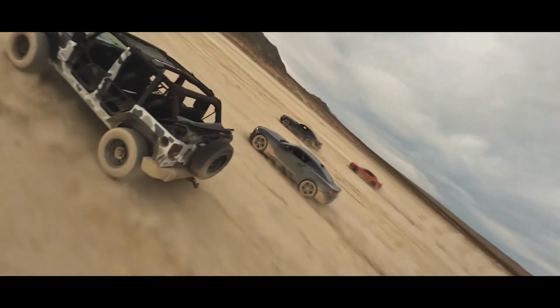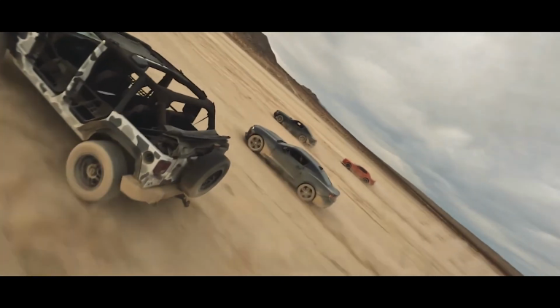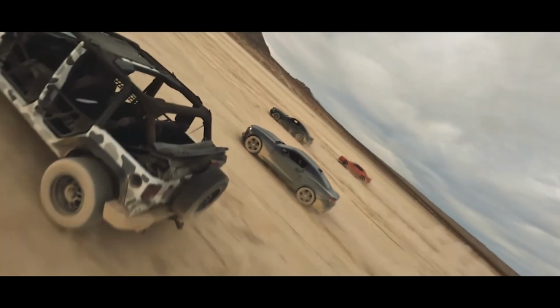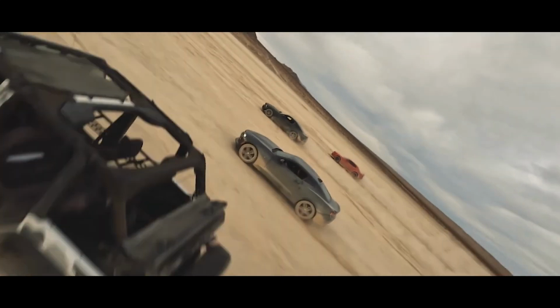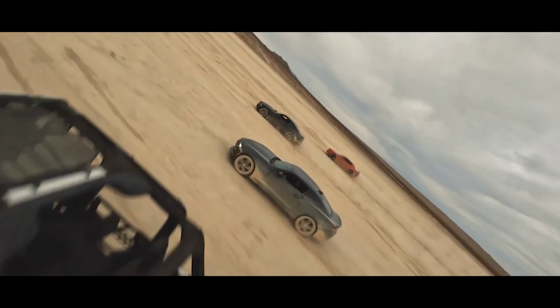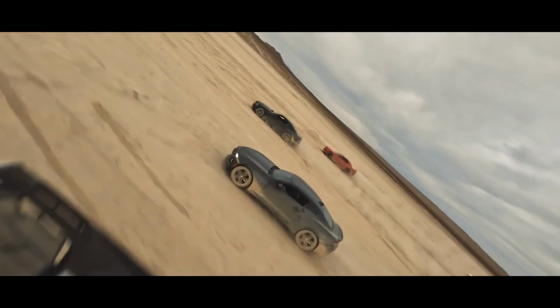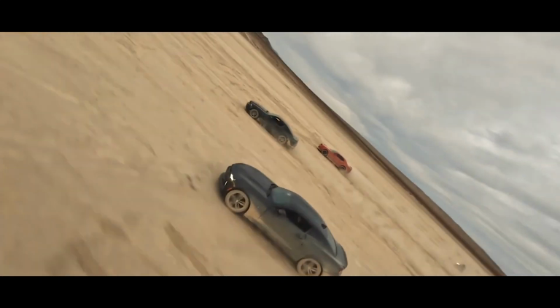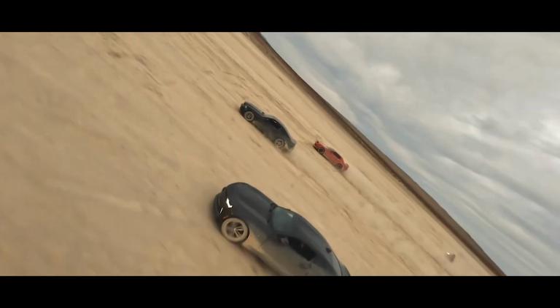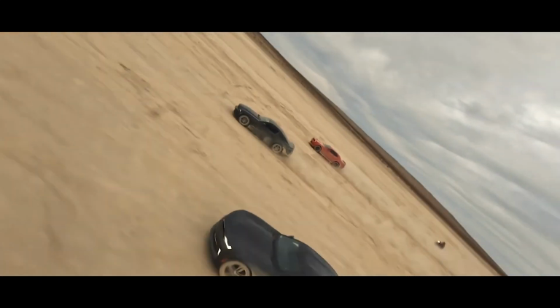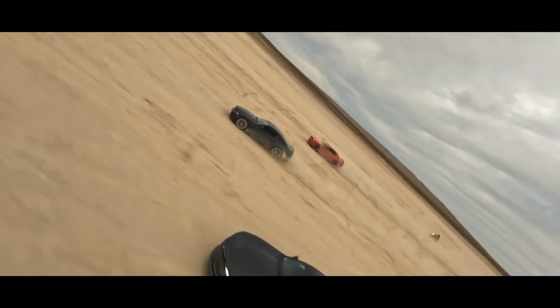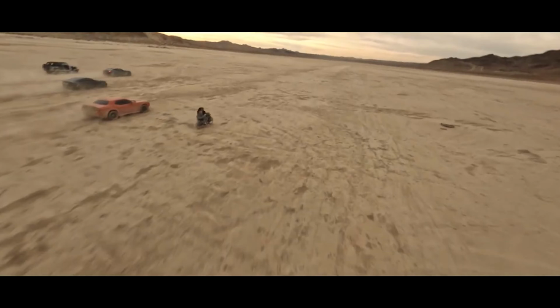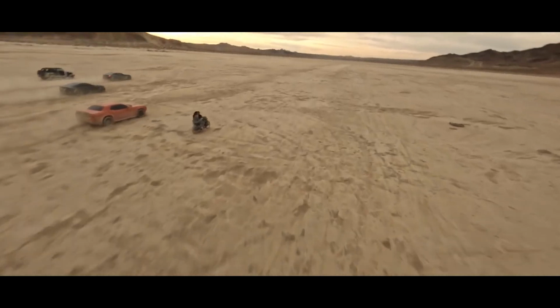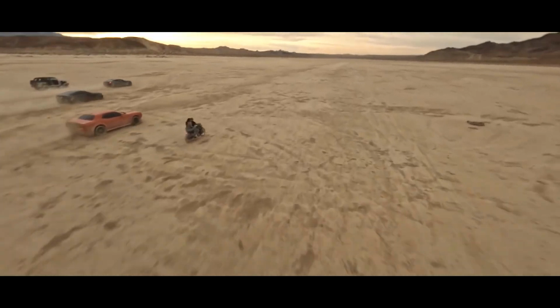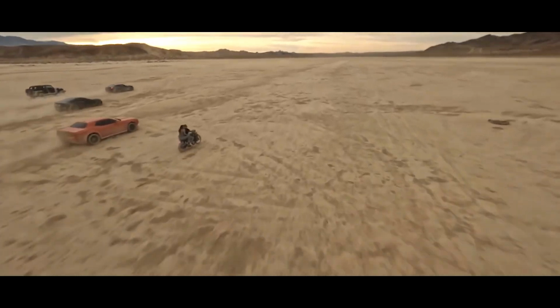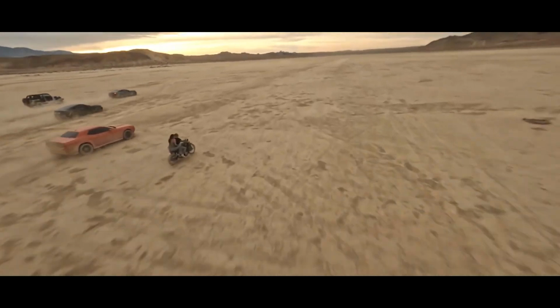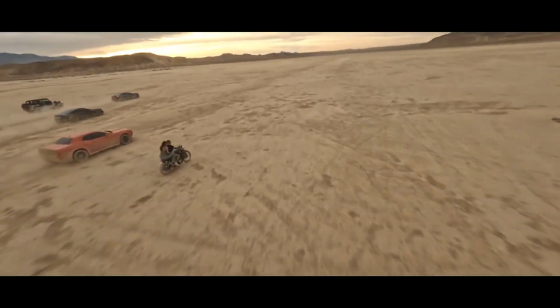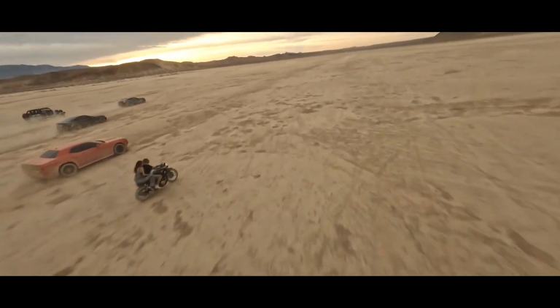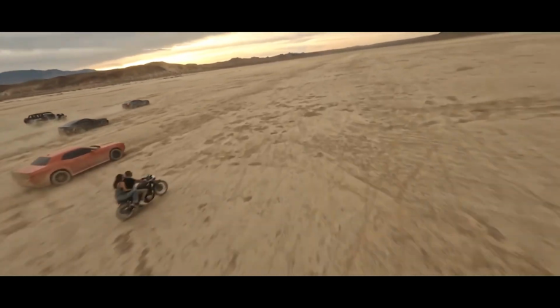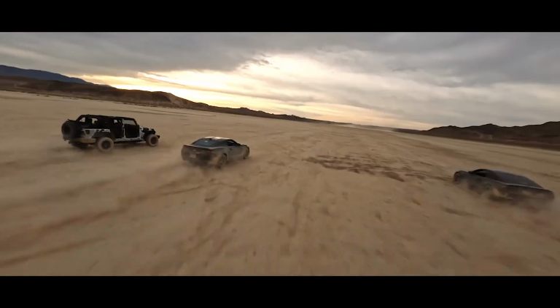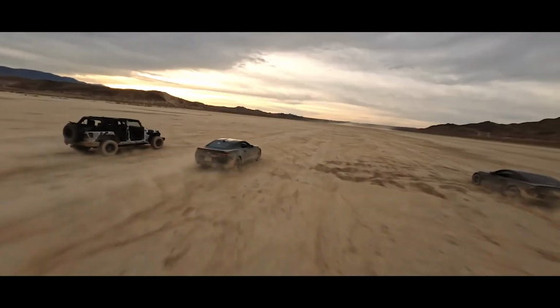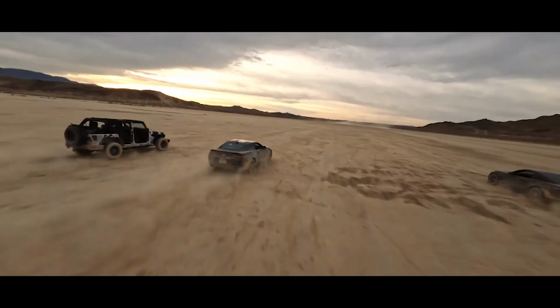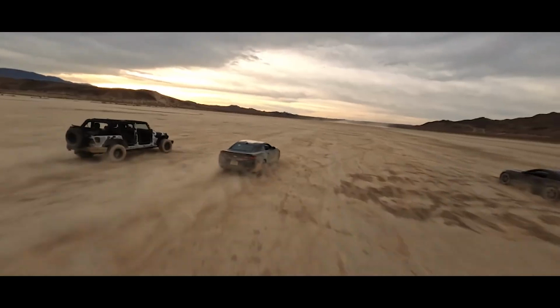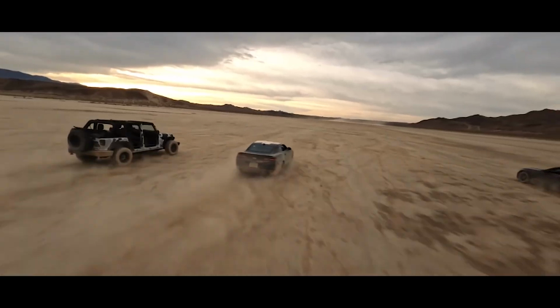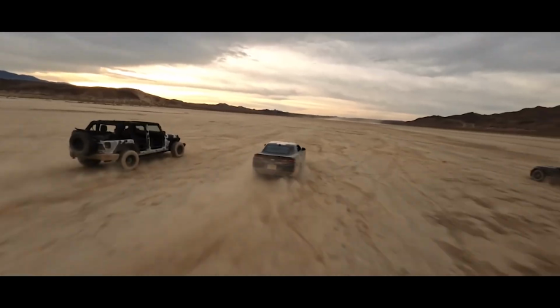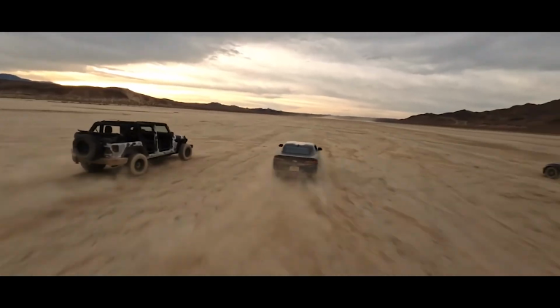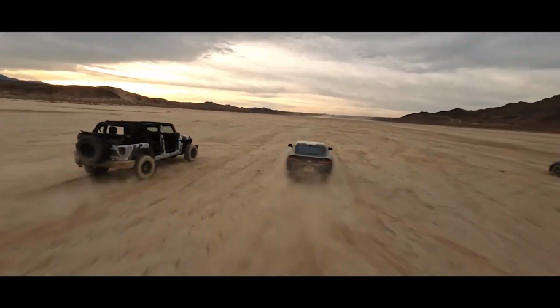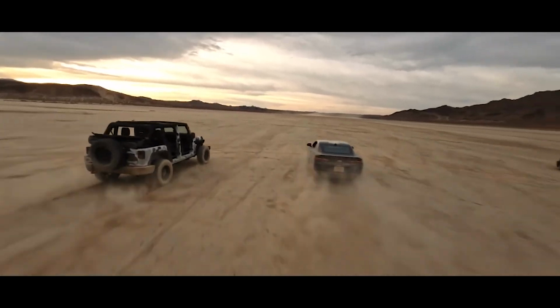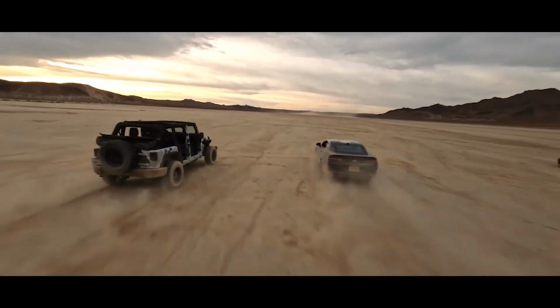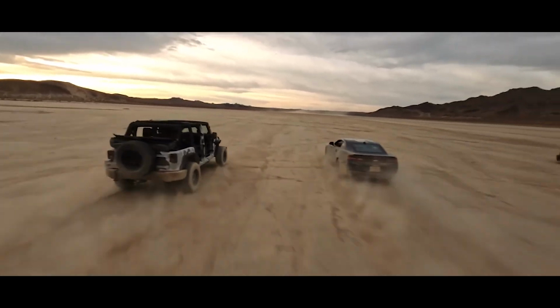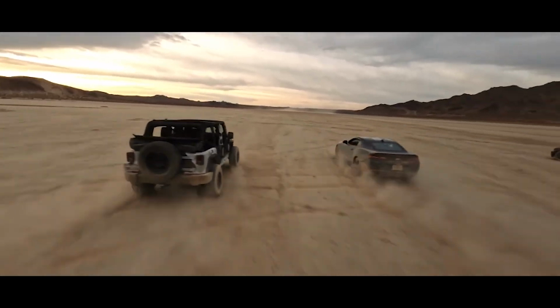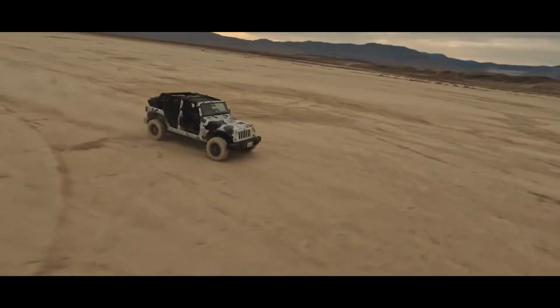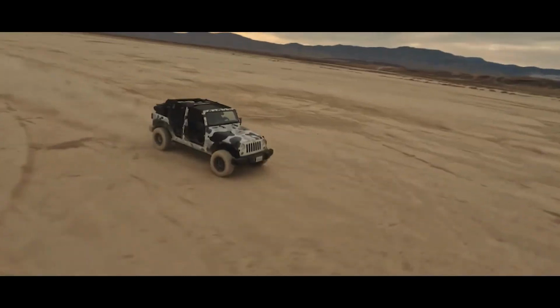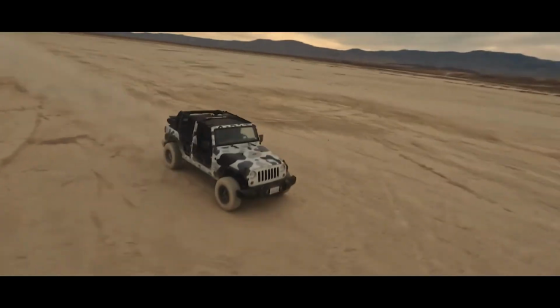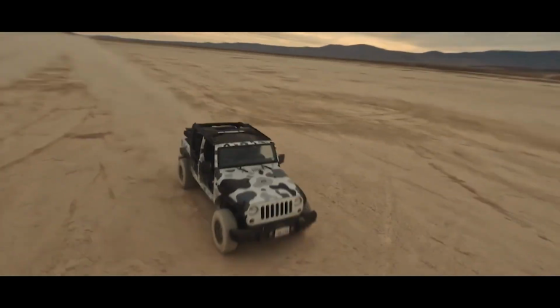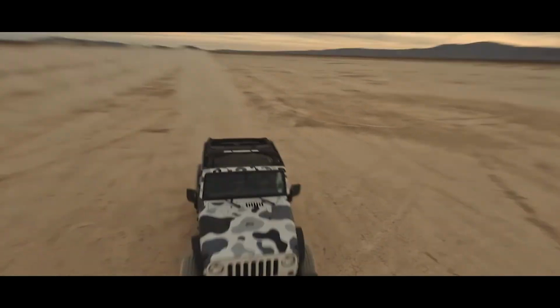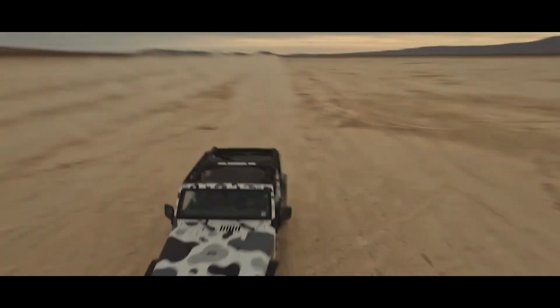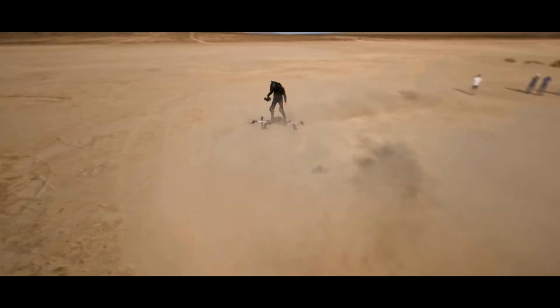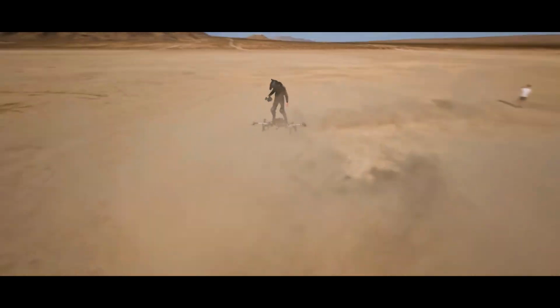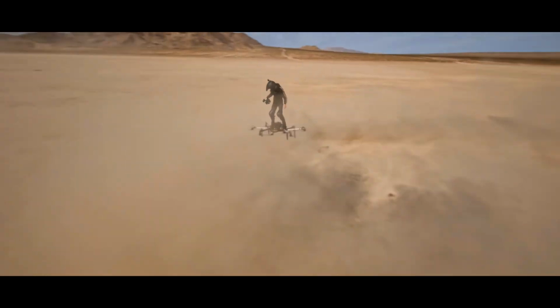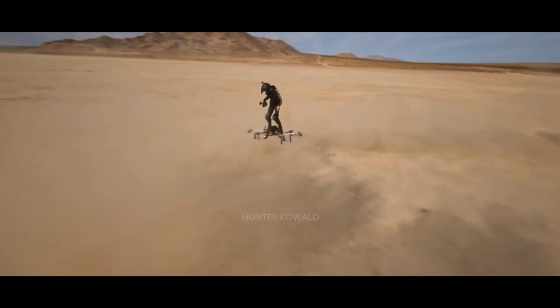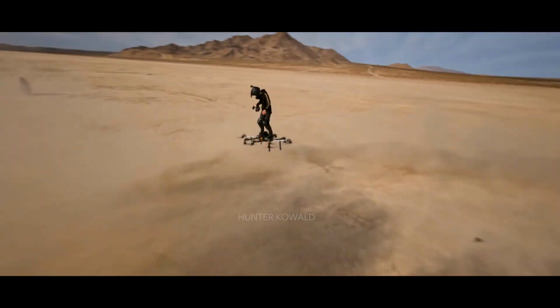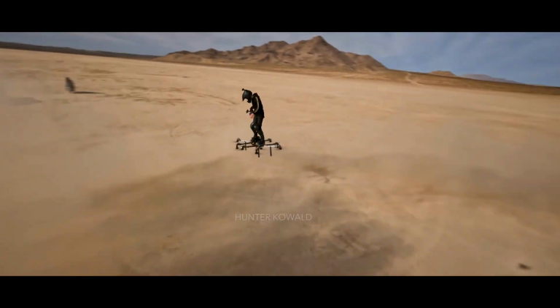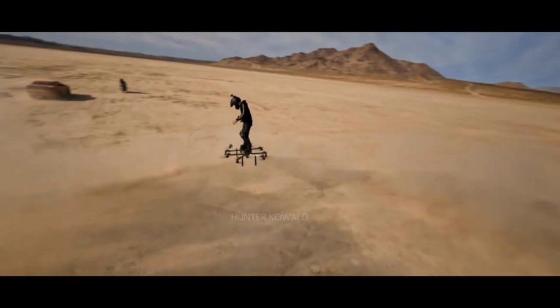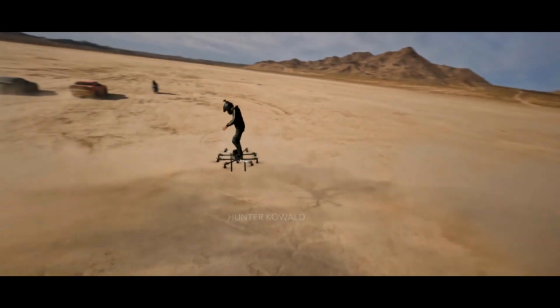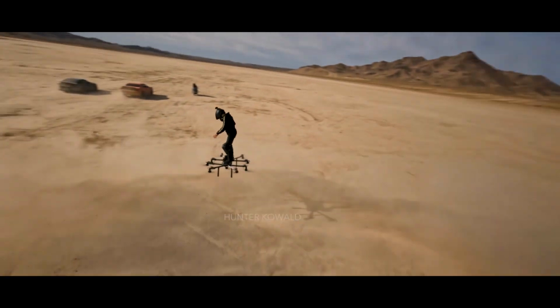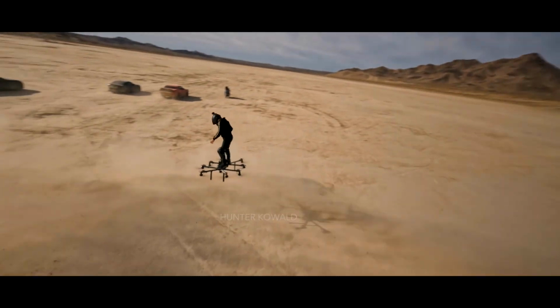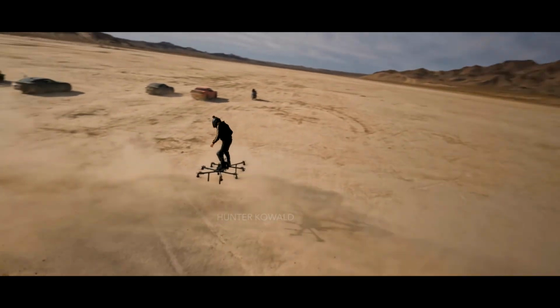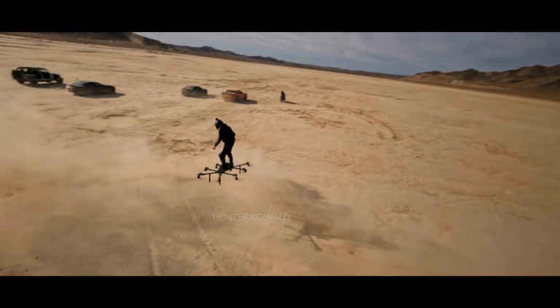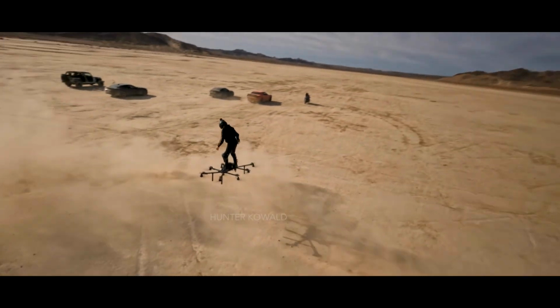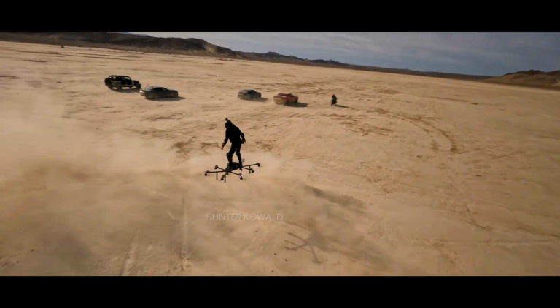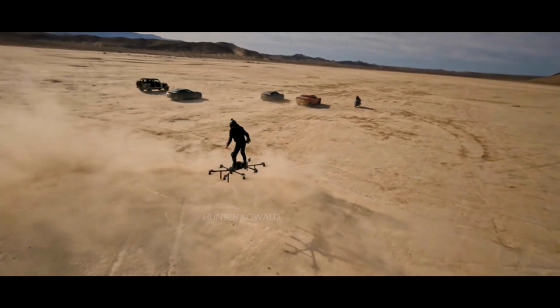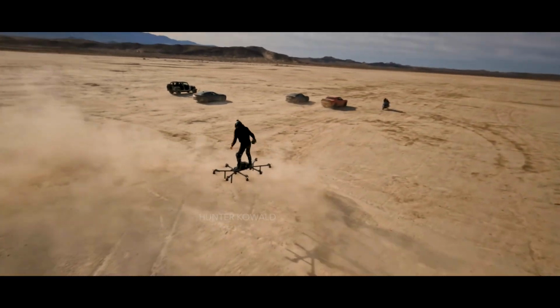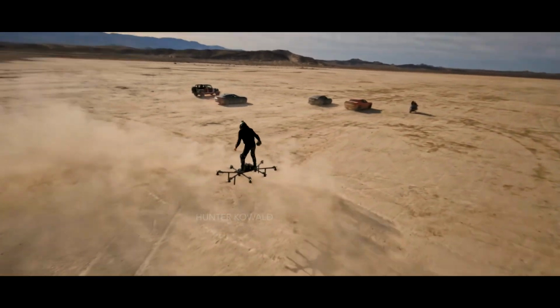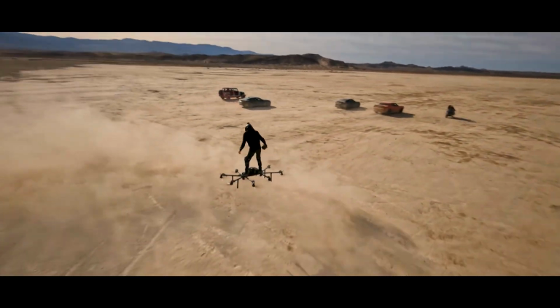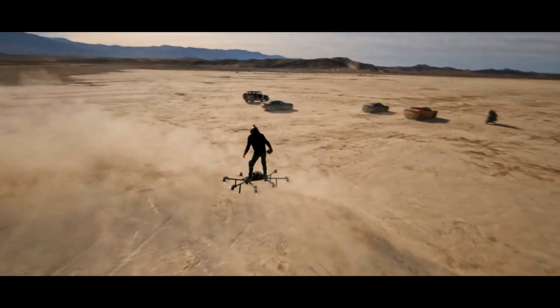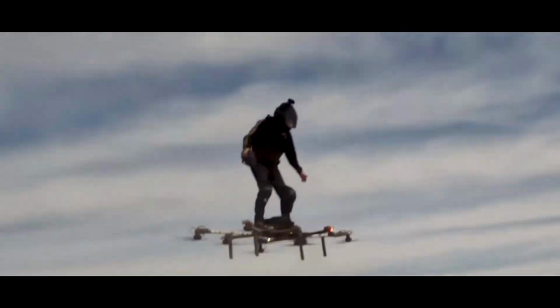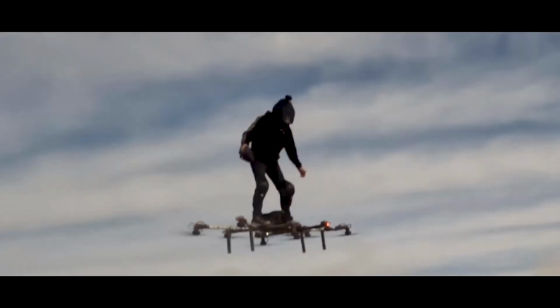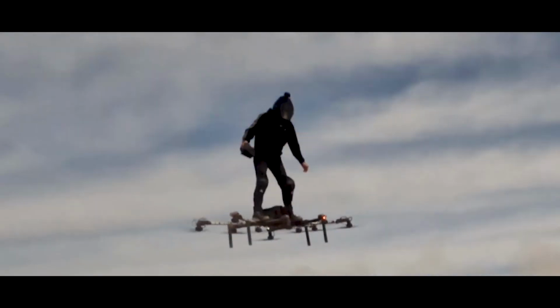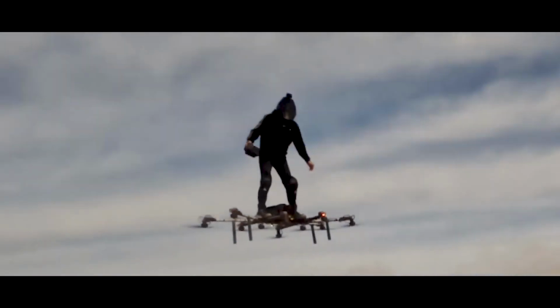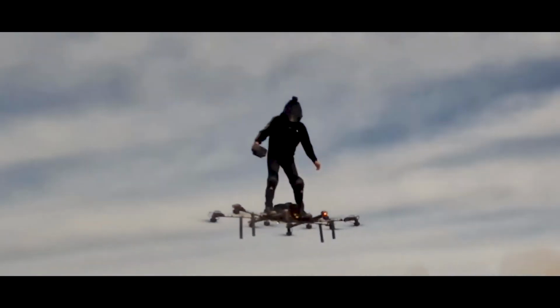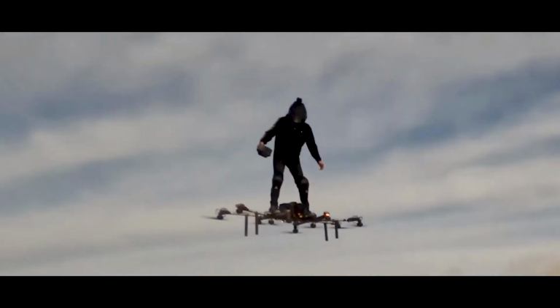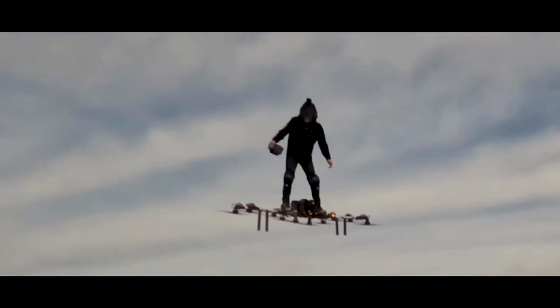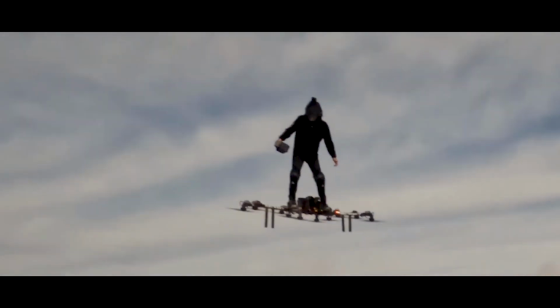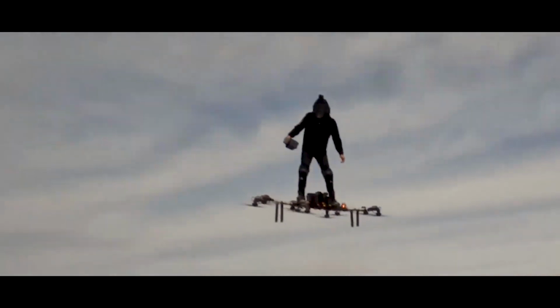Looks like the top-down Jeep is slowing down — and yep, that is a blown engine, folks. He's down and out of this race.